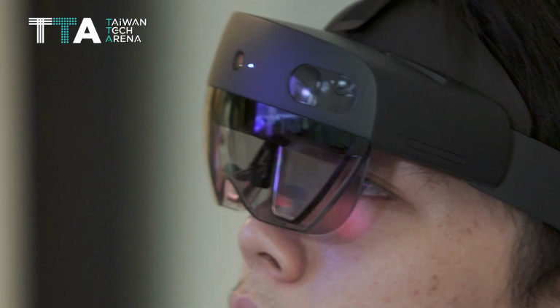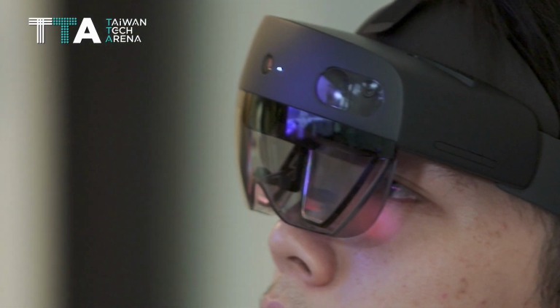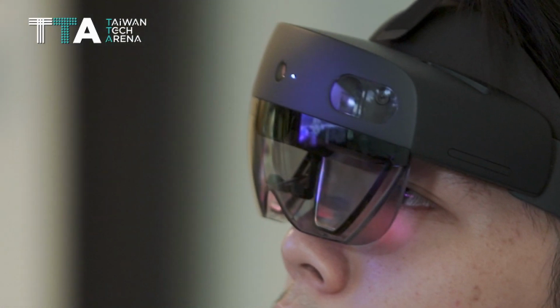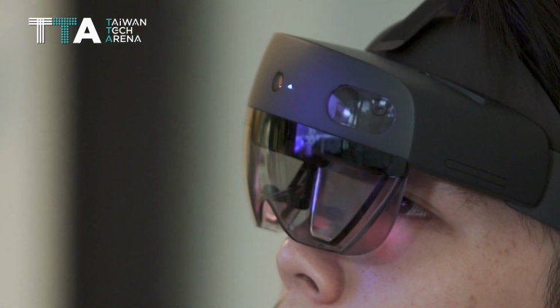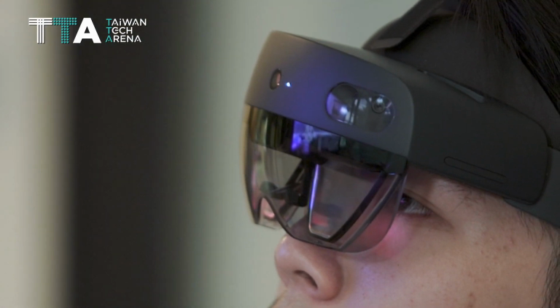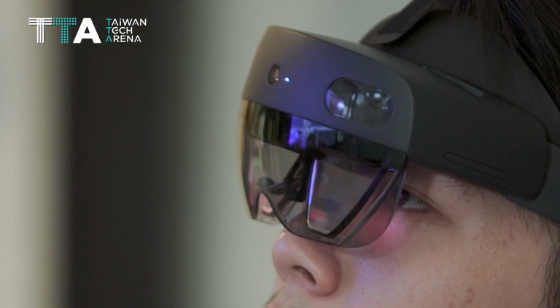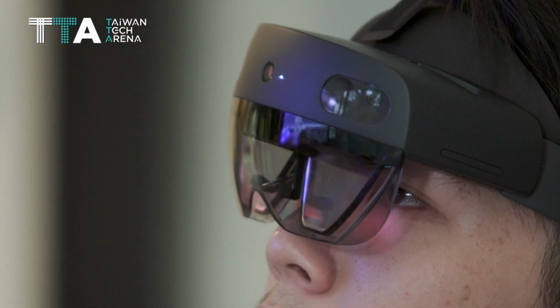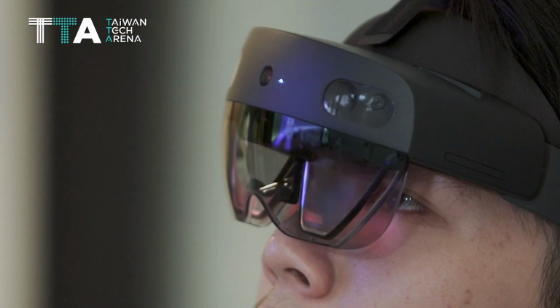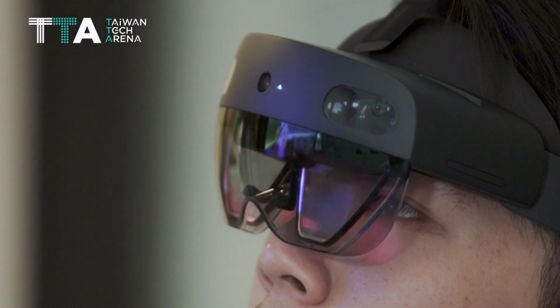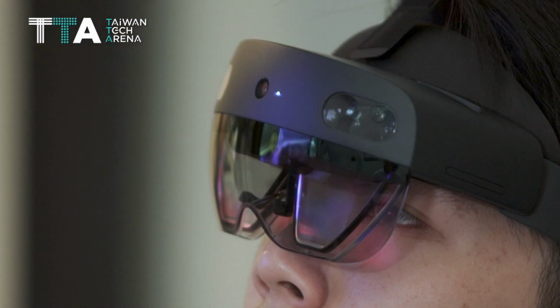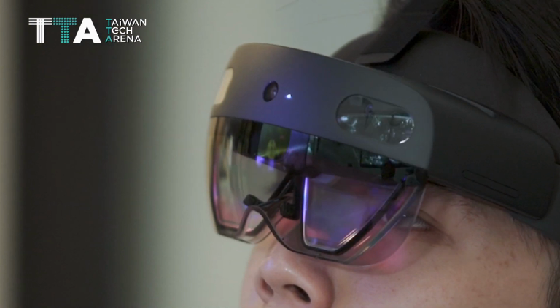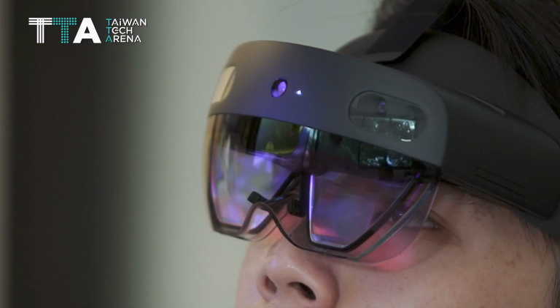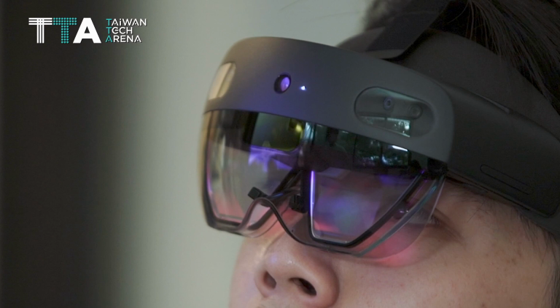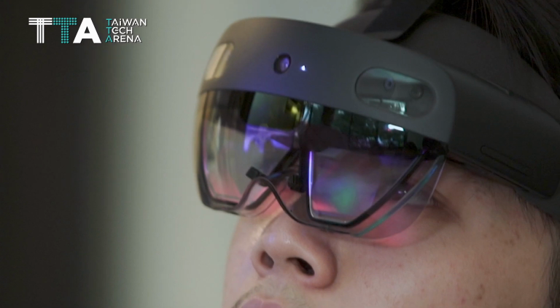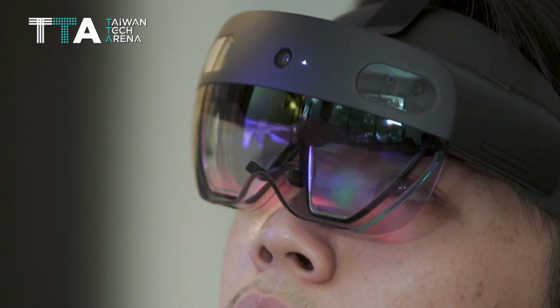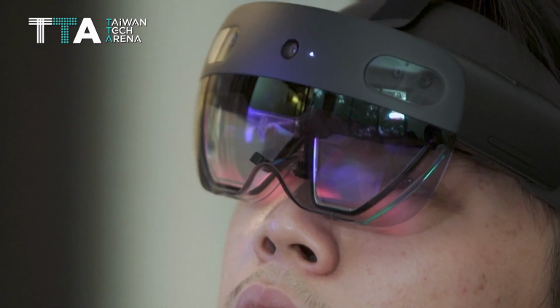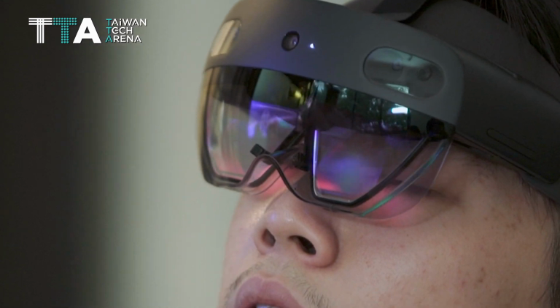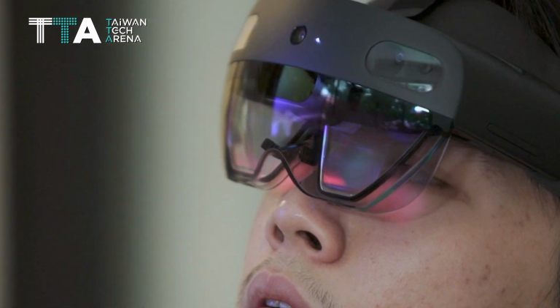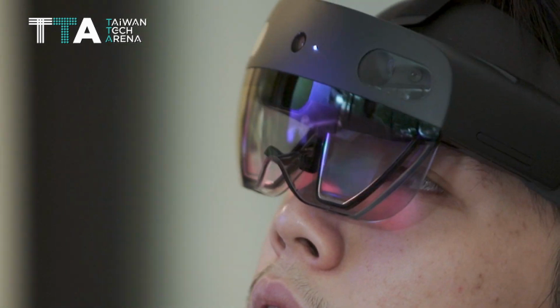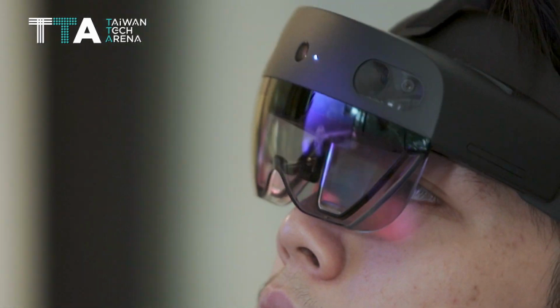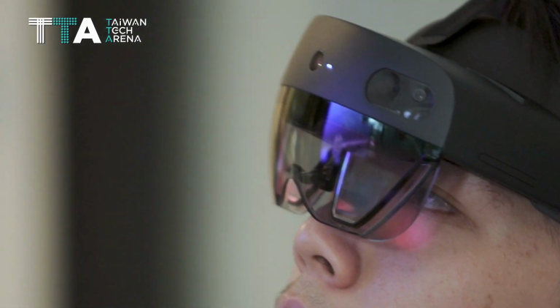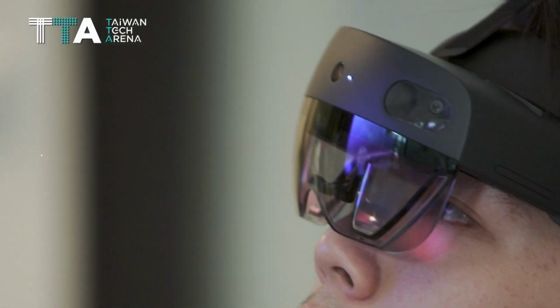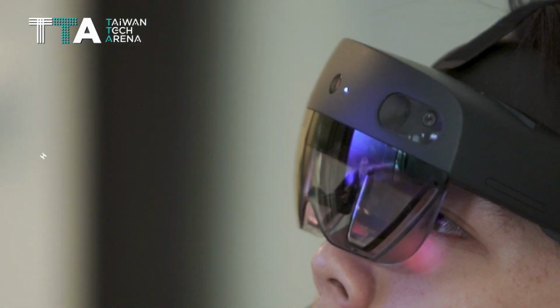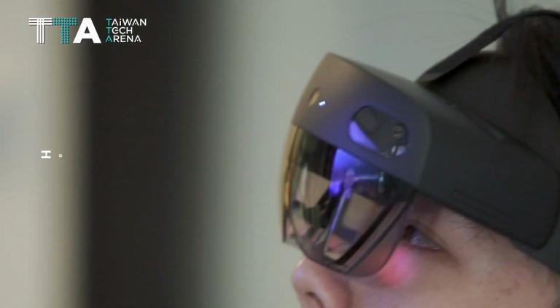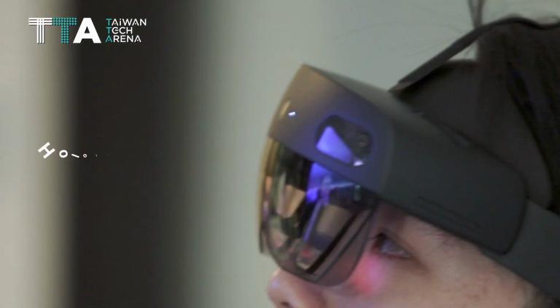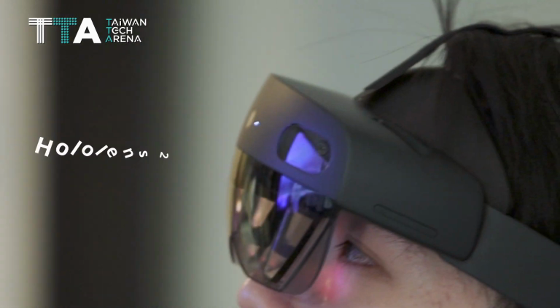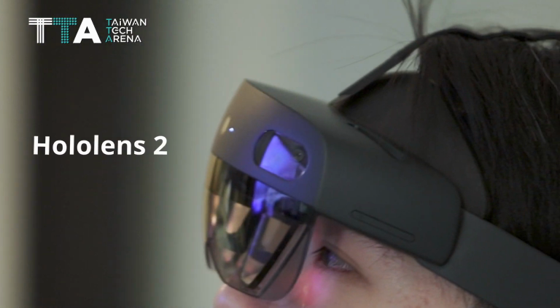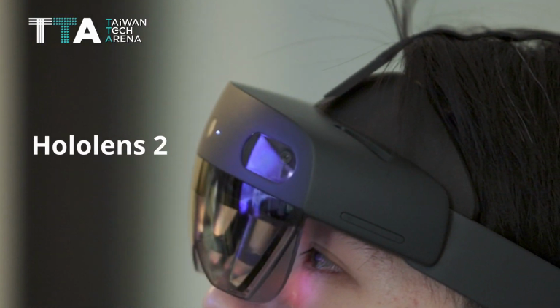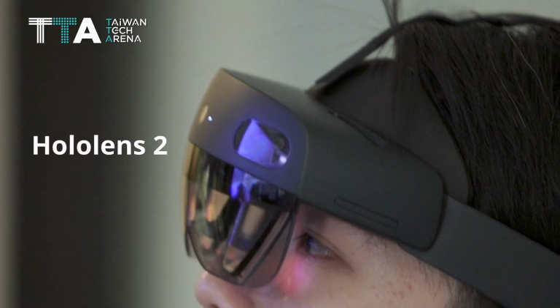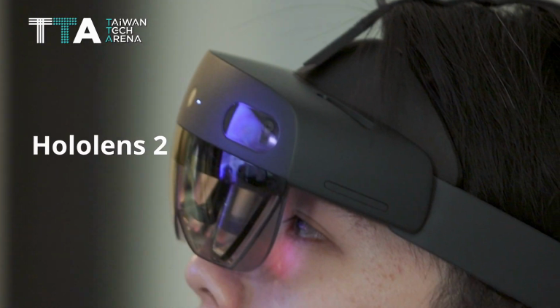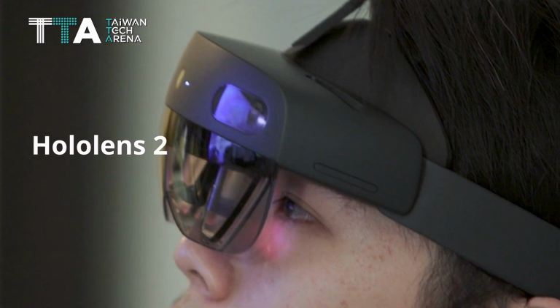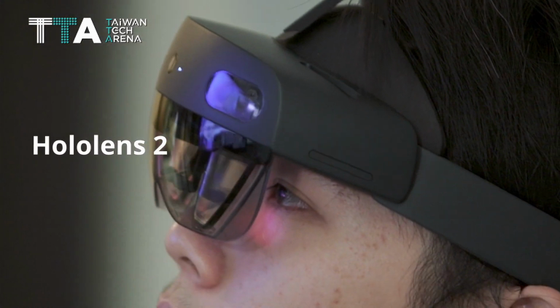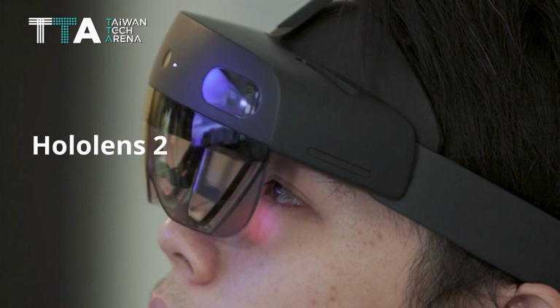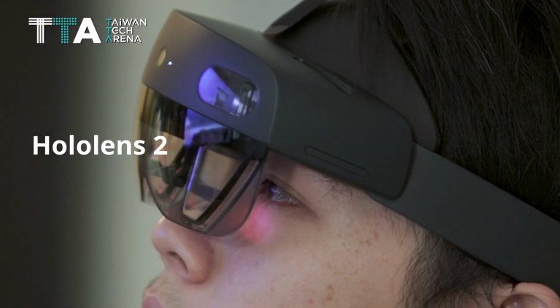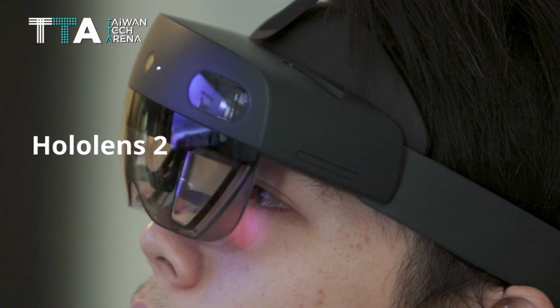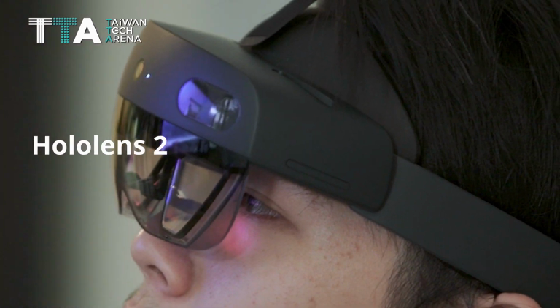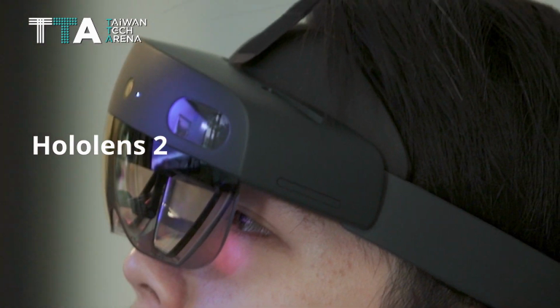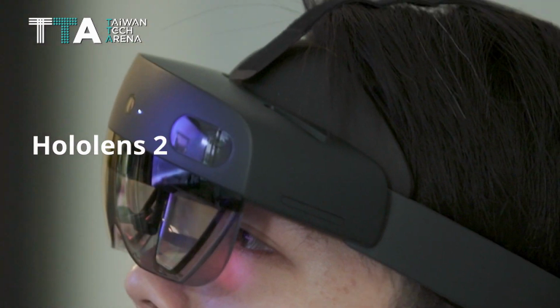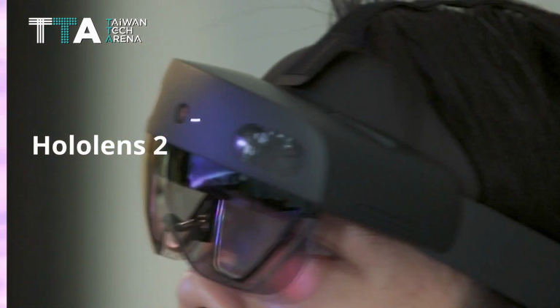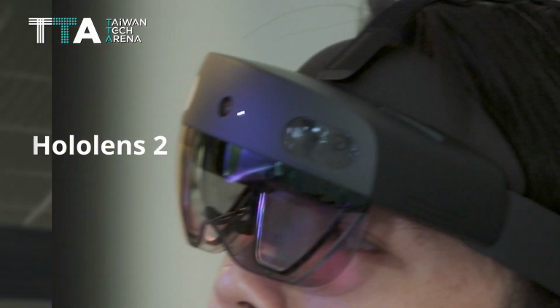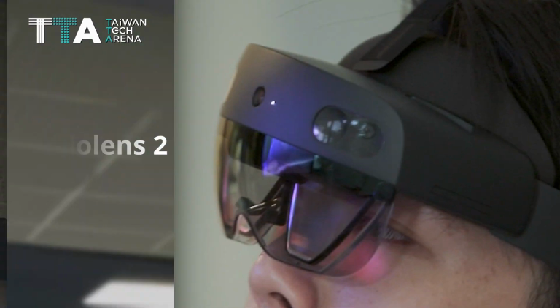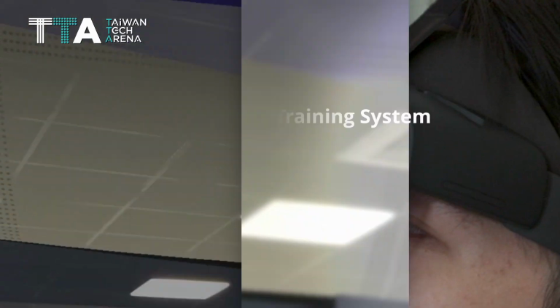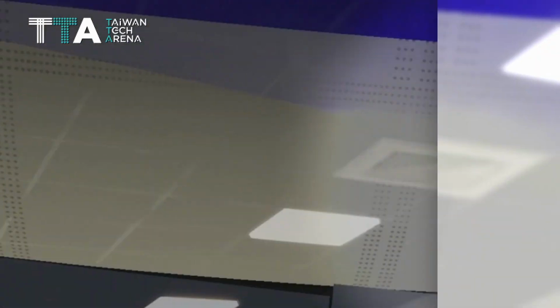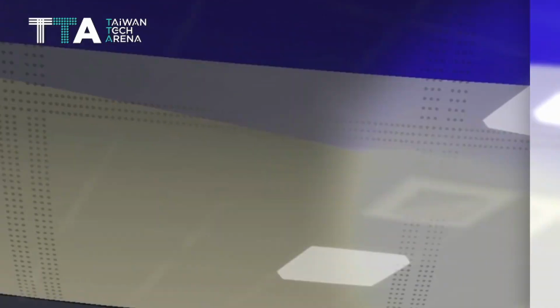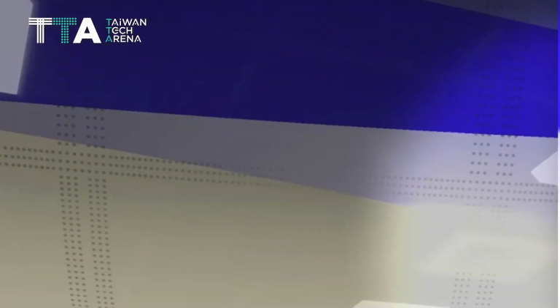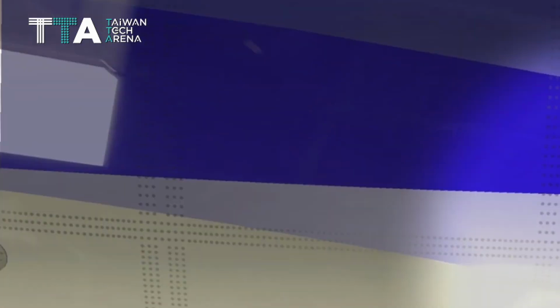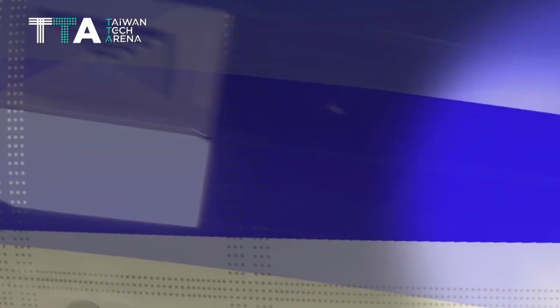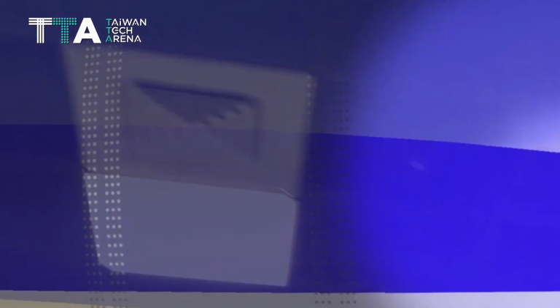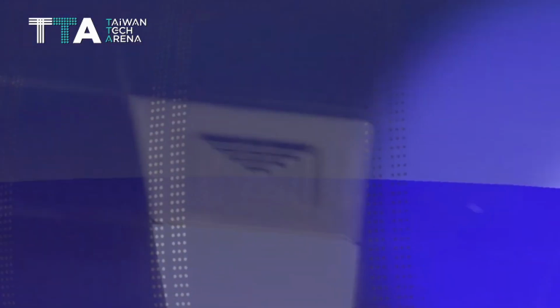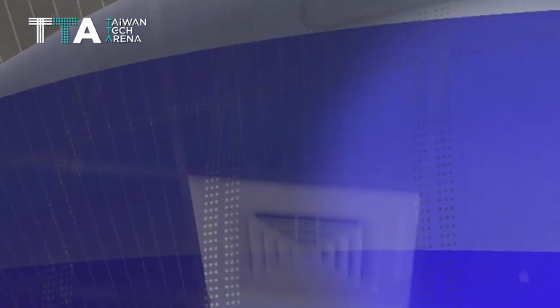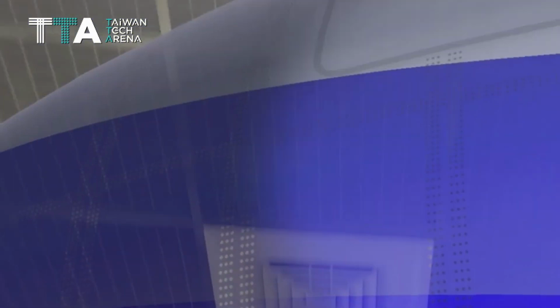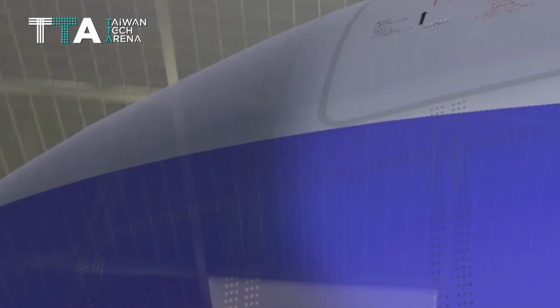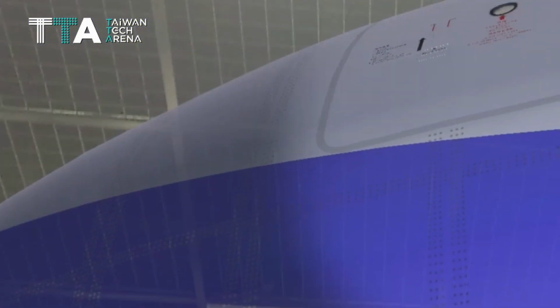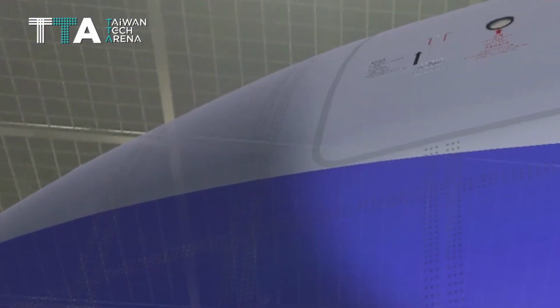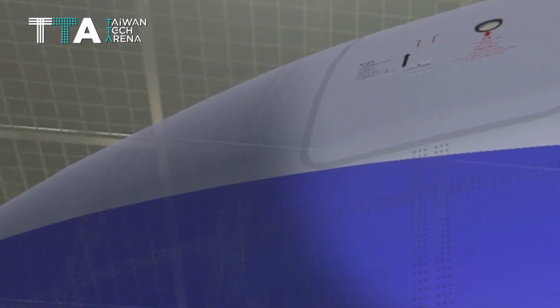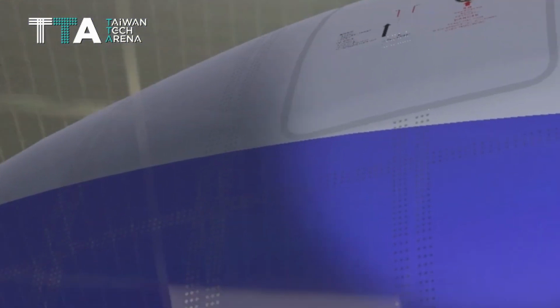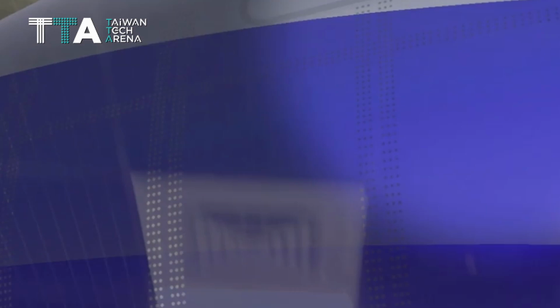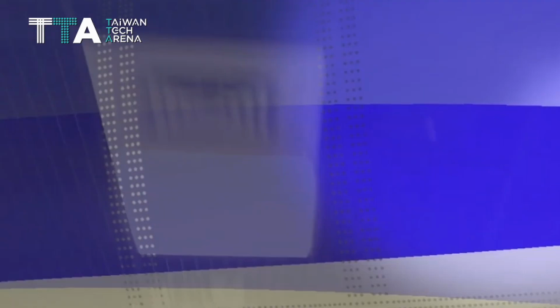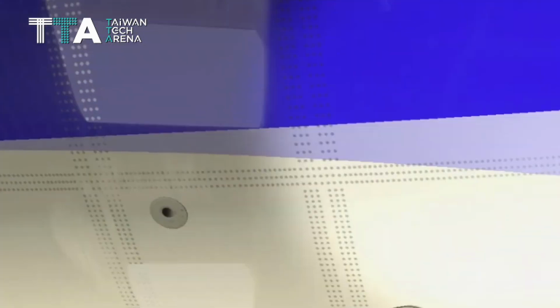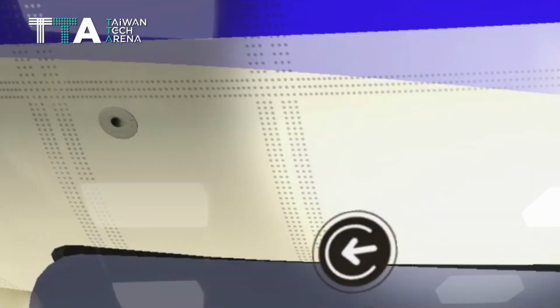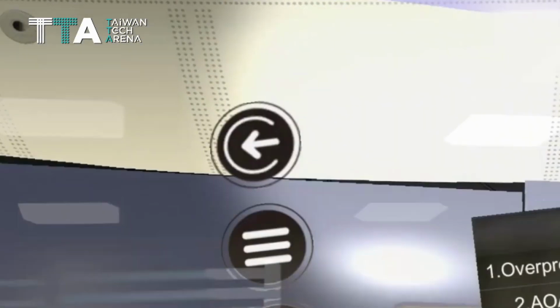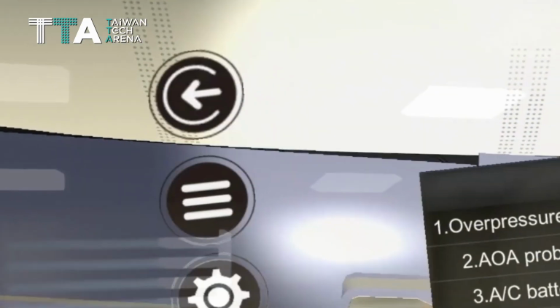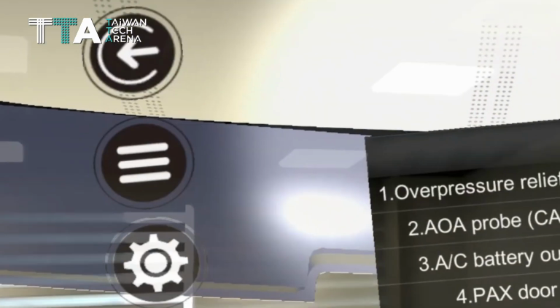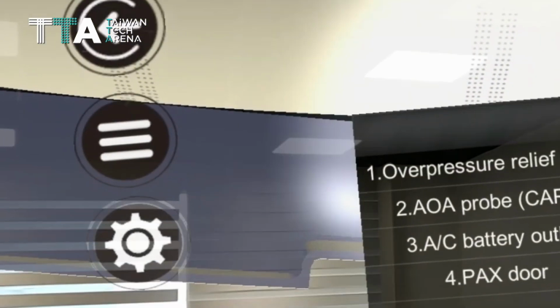Aircraft MR Maintenance Training Systems supports HoloLens 2, providing more powerful expandability and support.